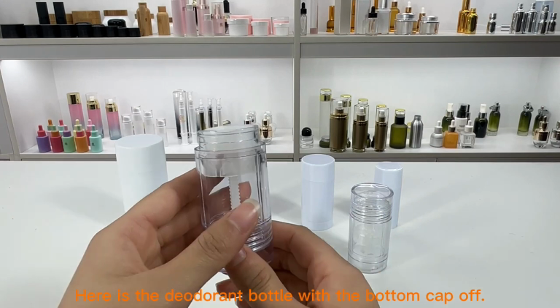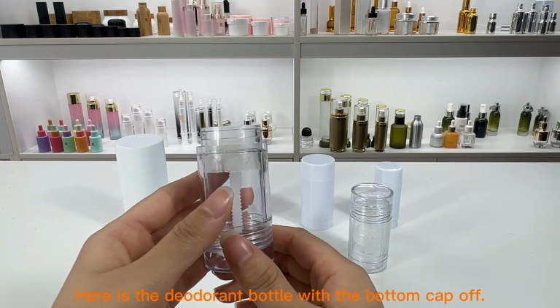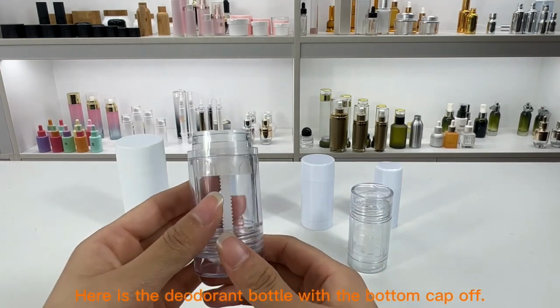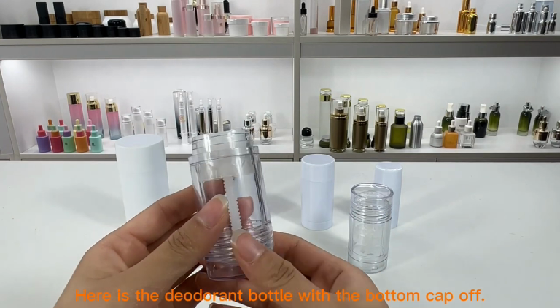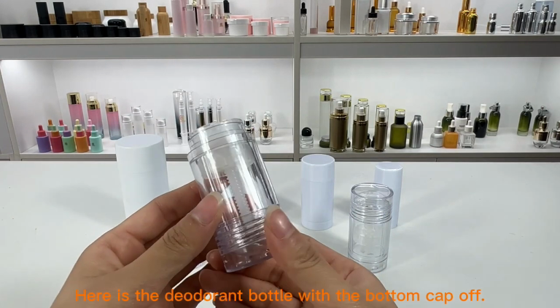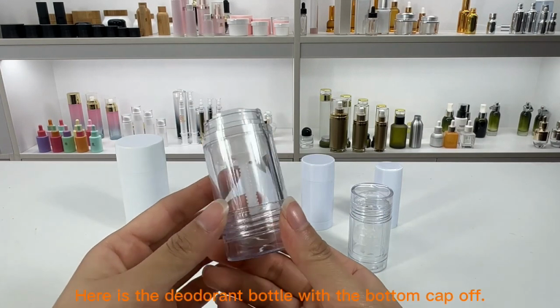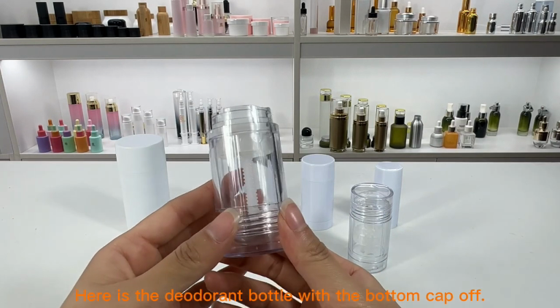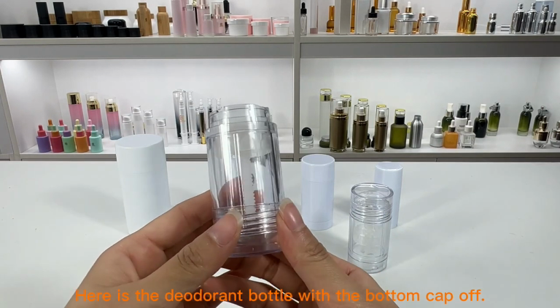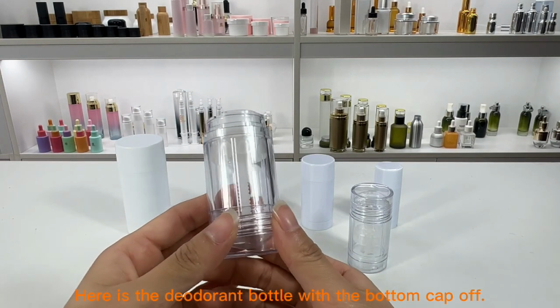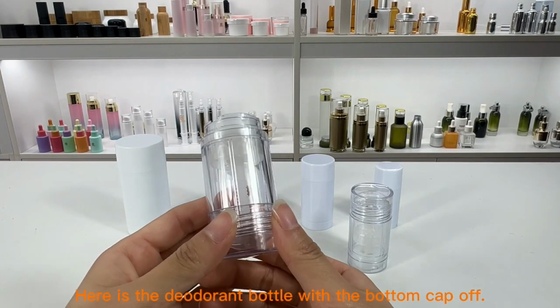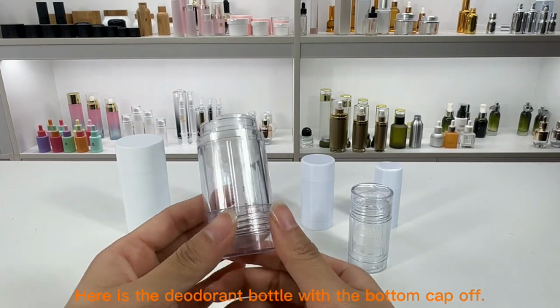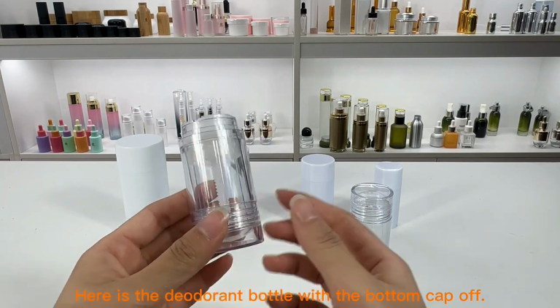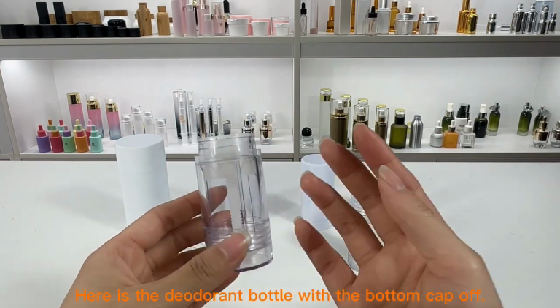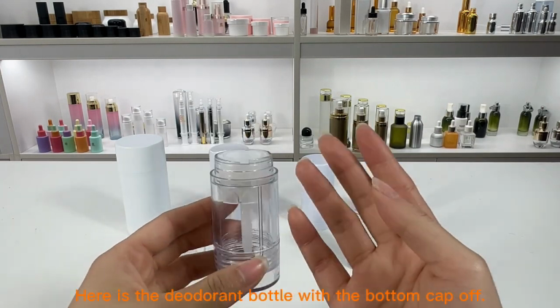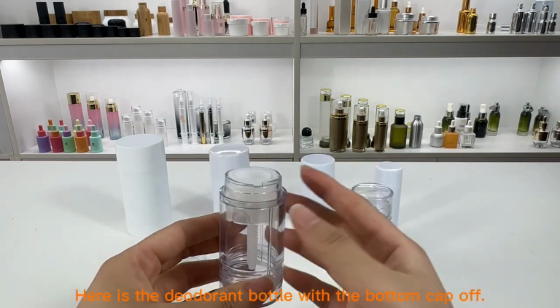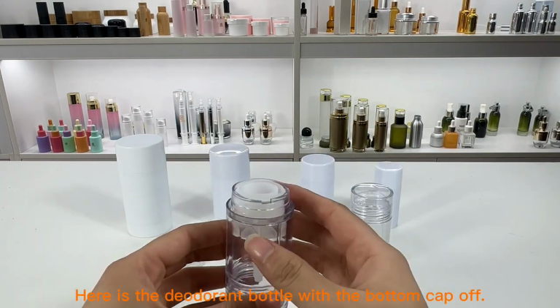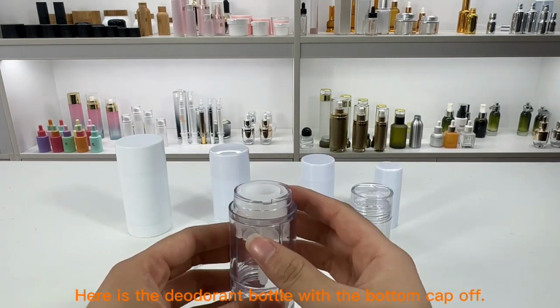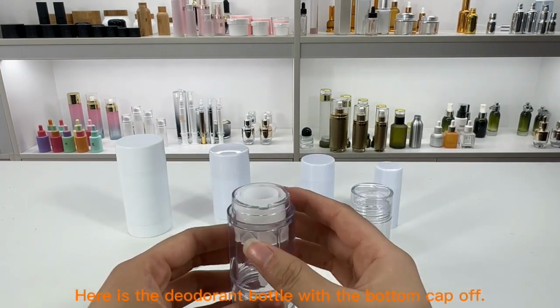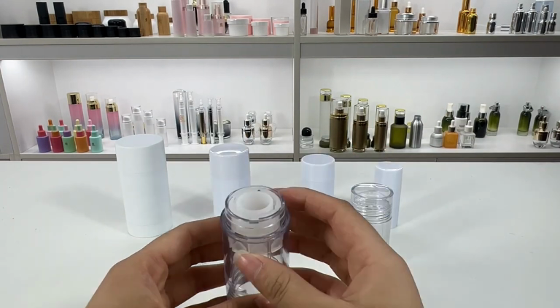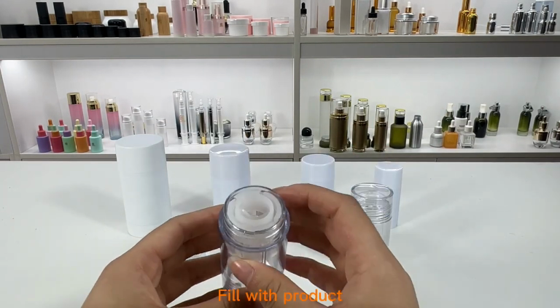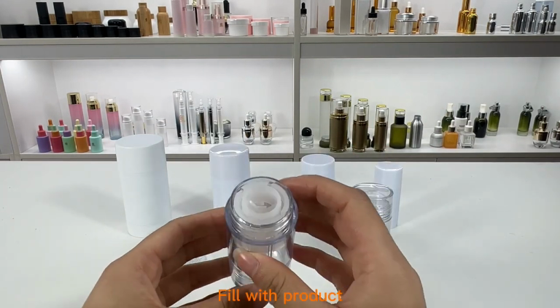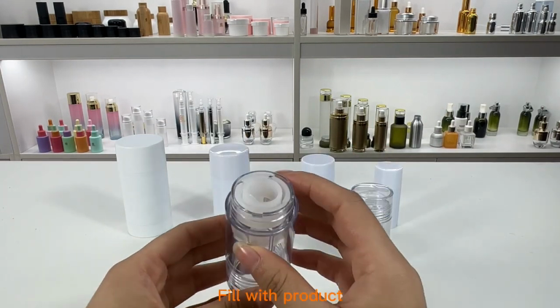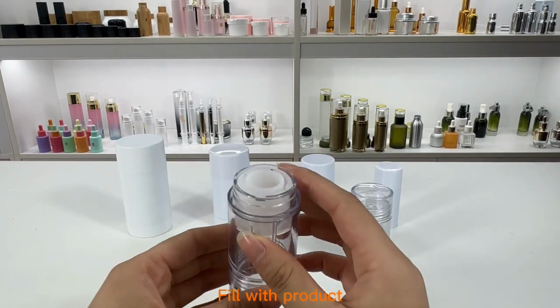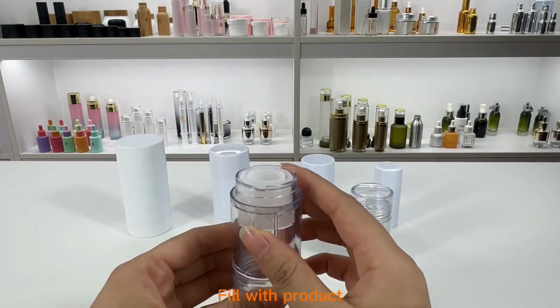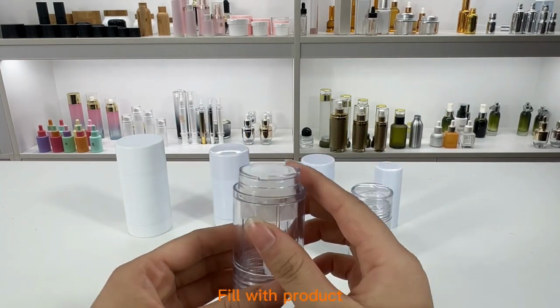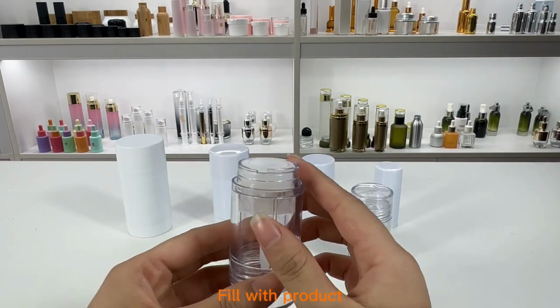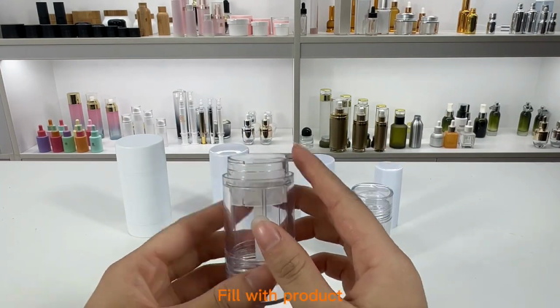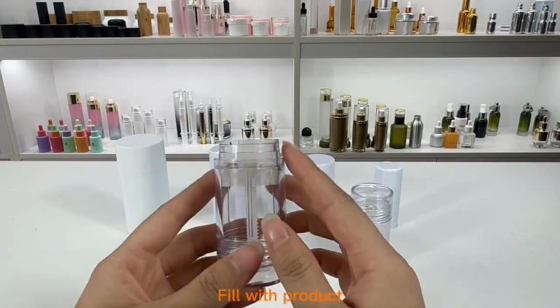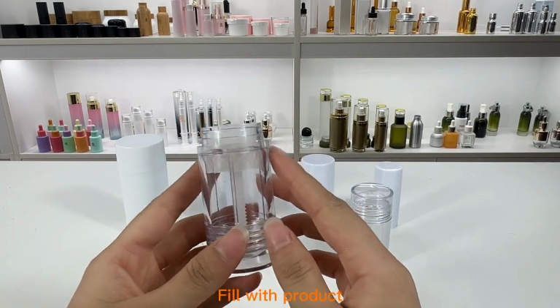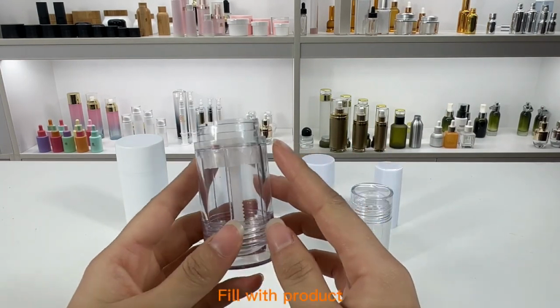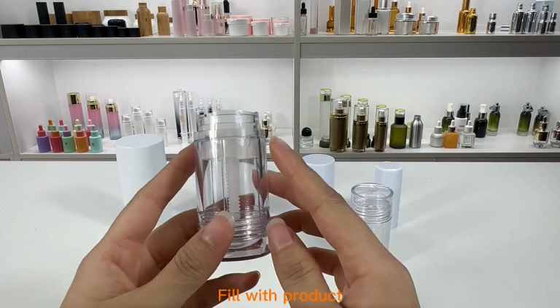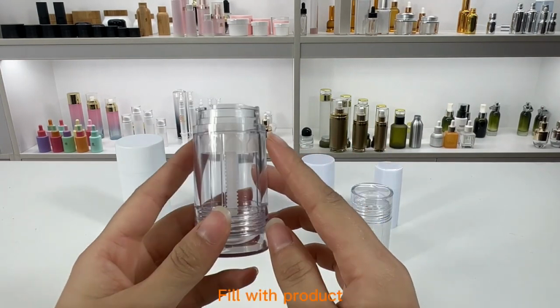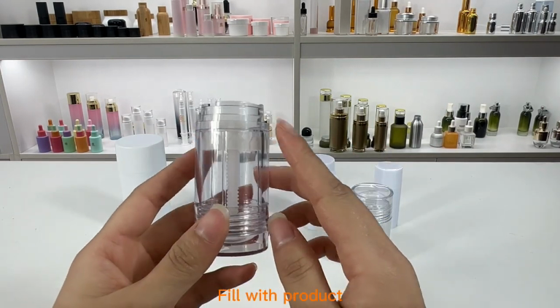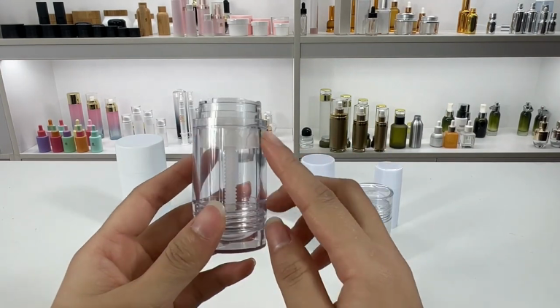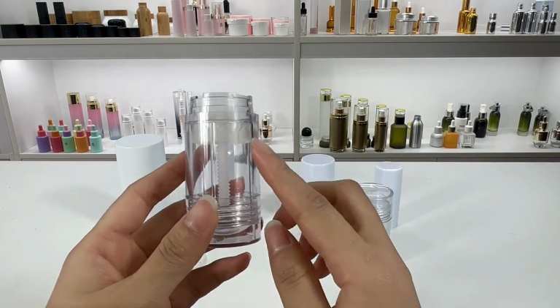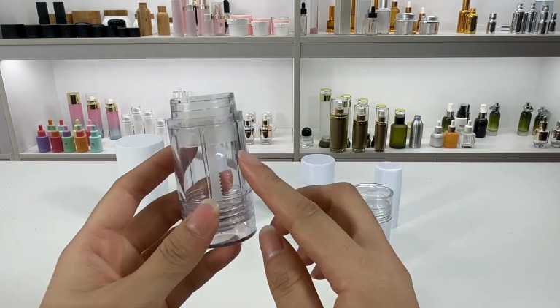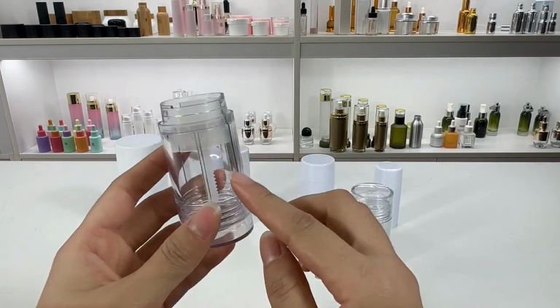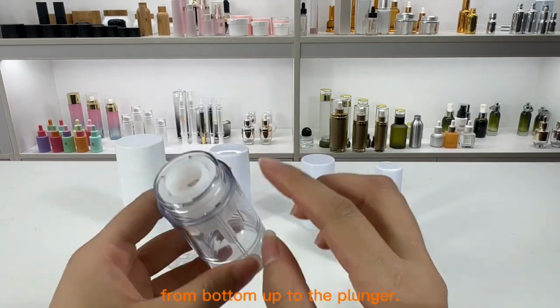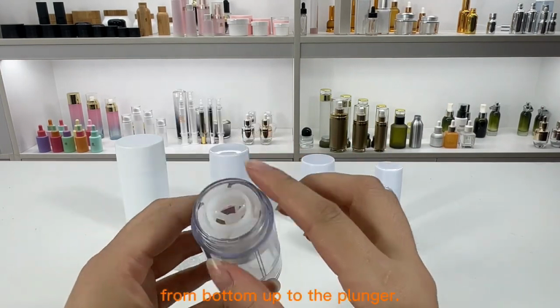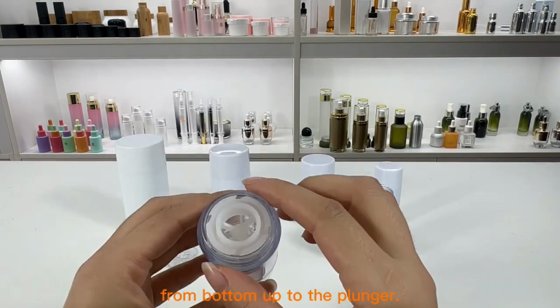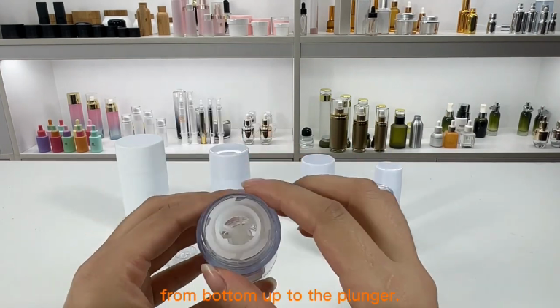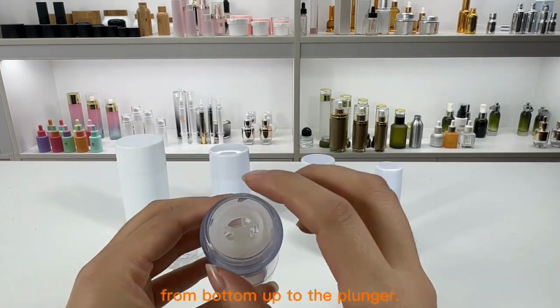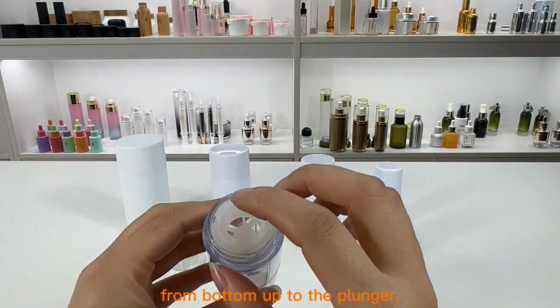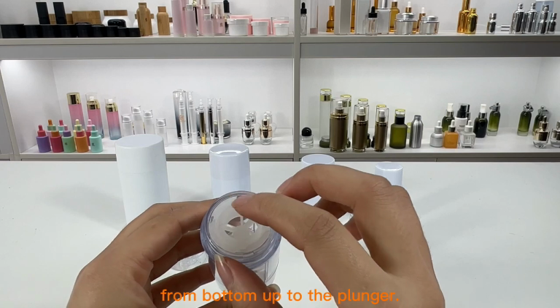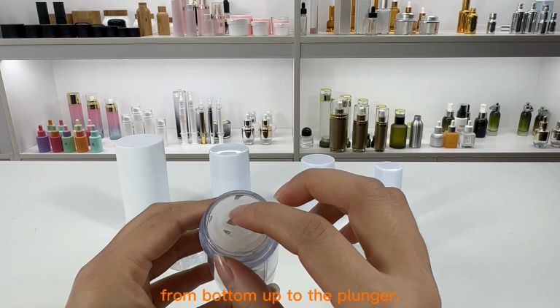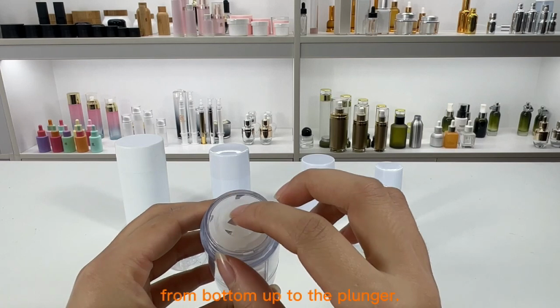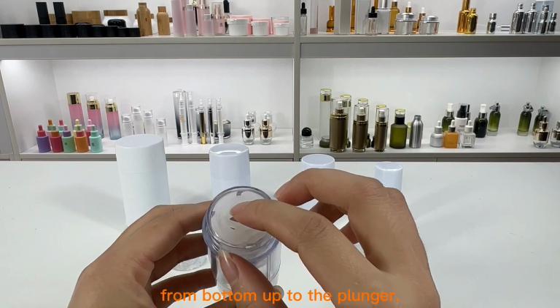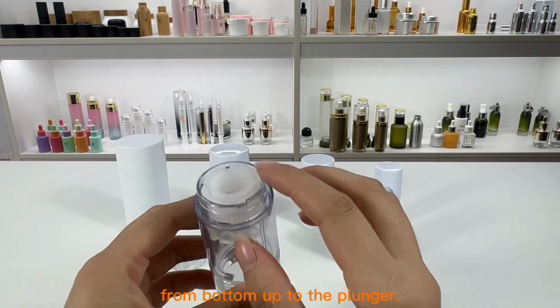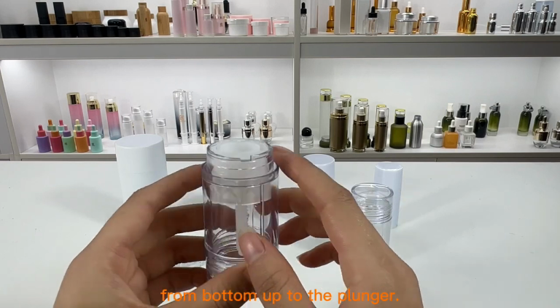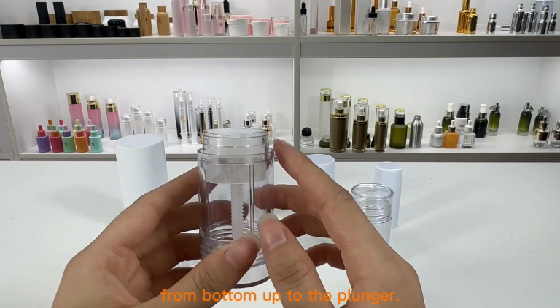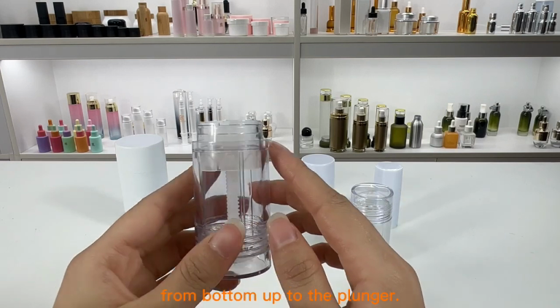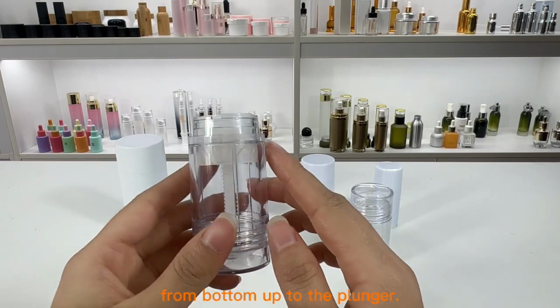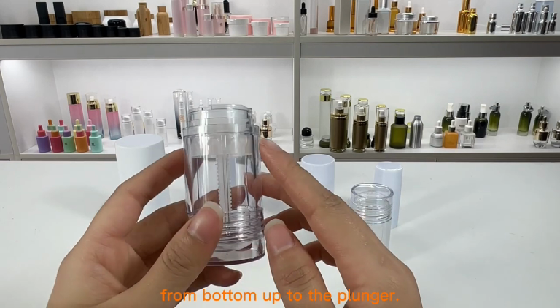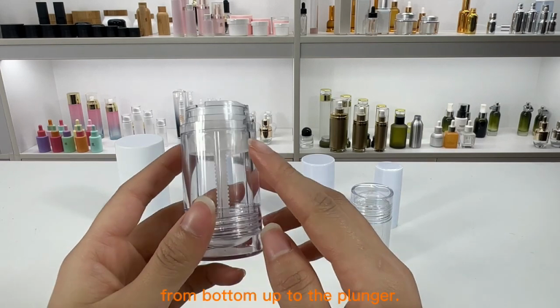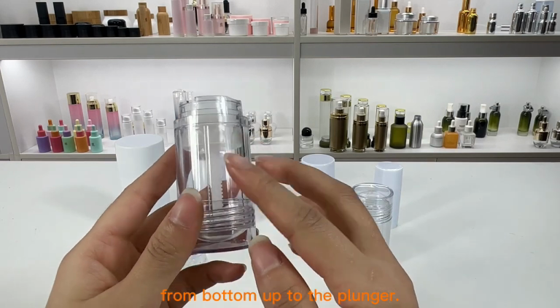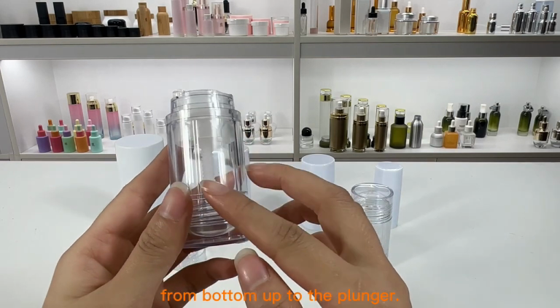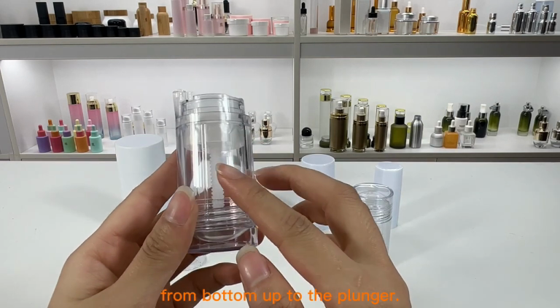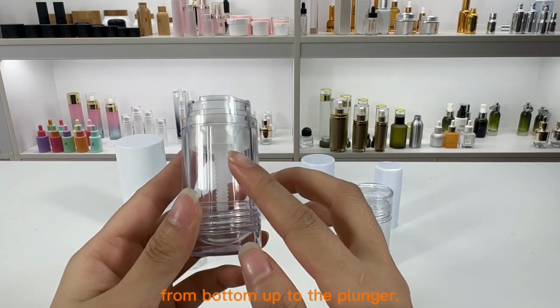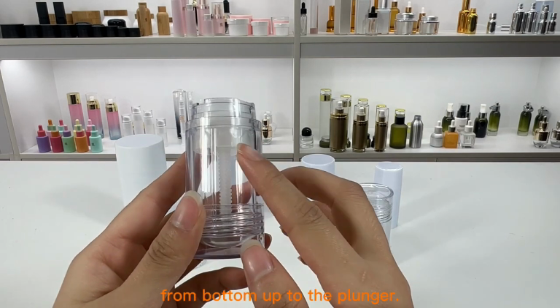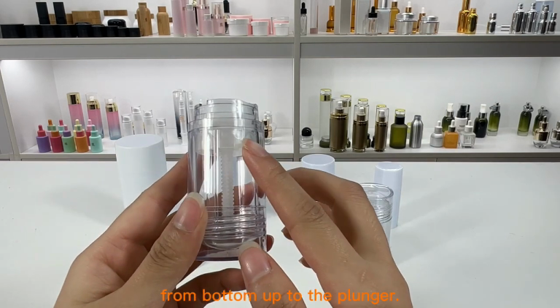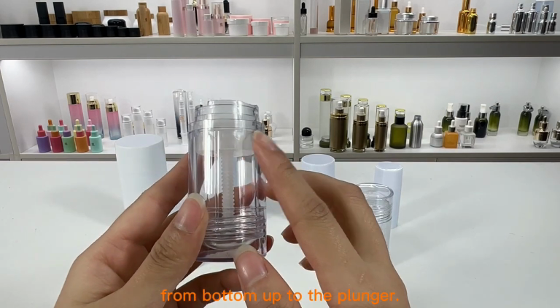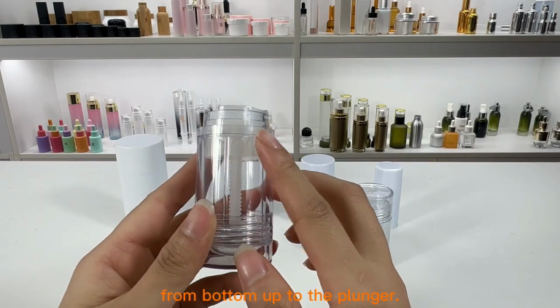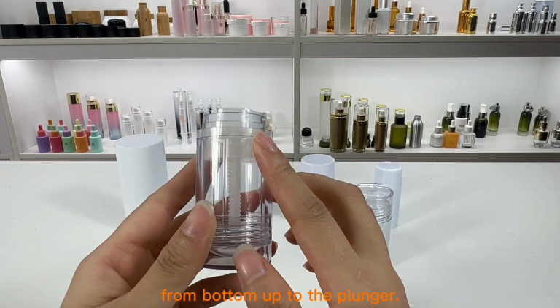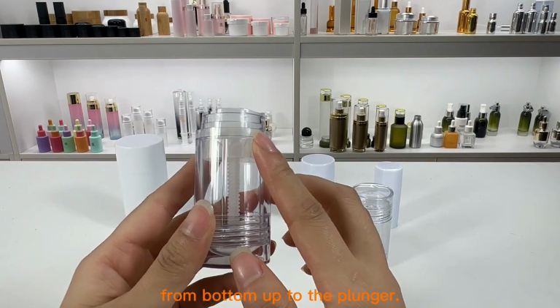Here is the deodorant bottle with the button cap off. Fill with product from the button up to the plunger.